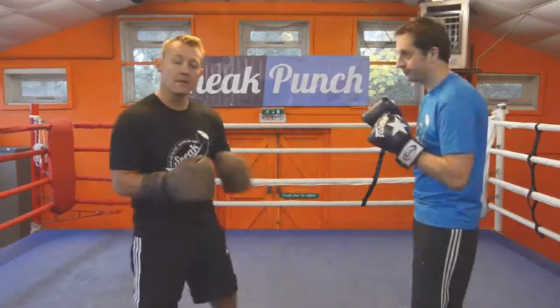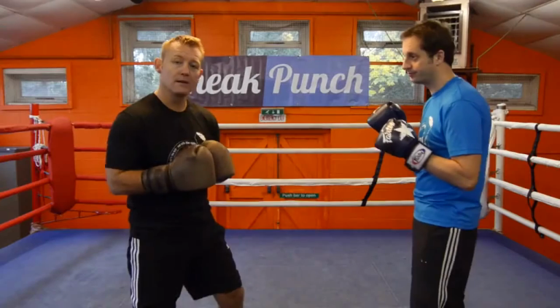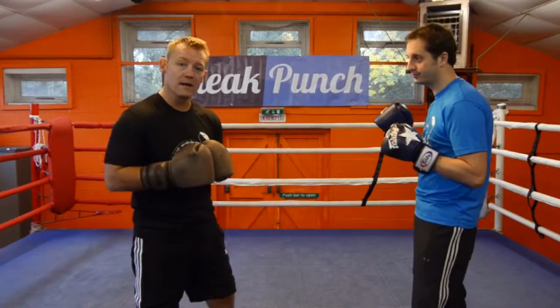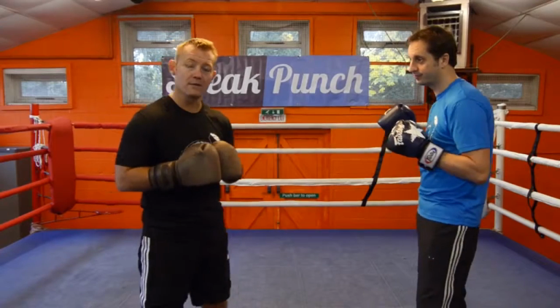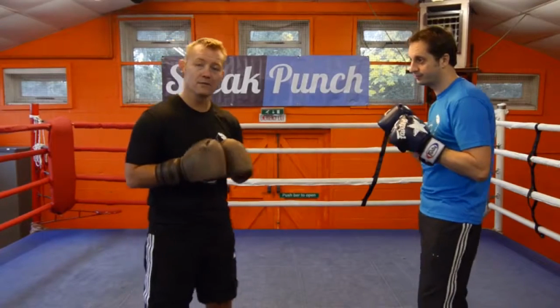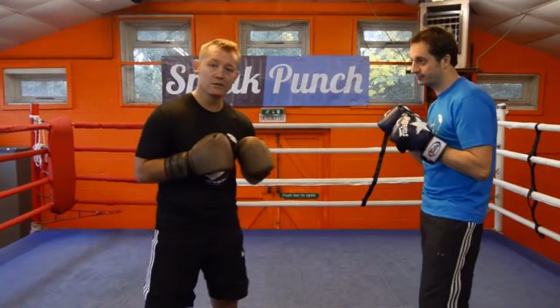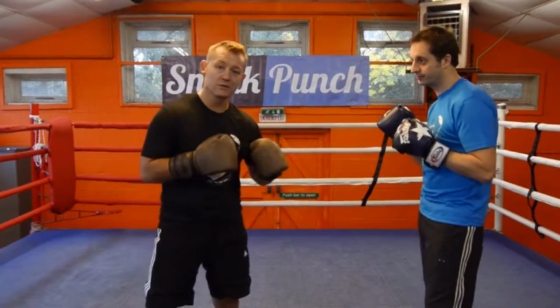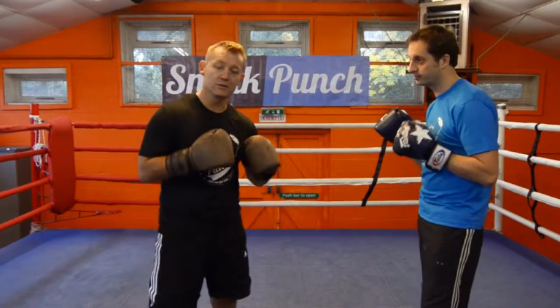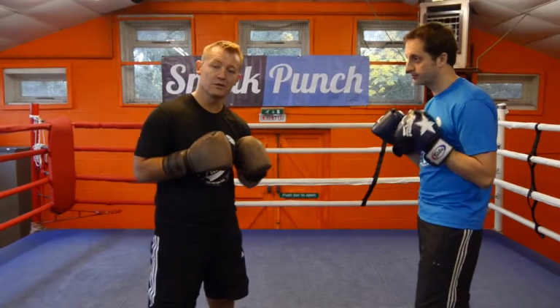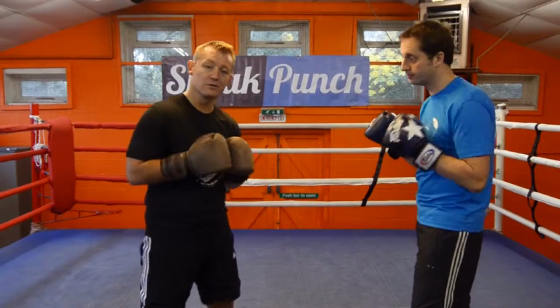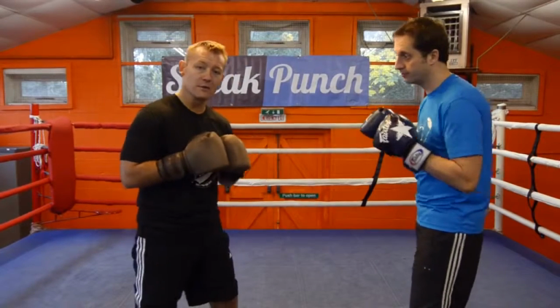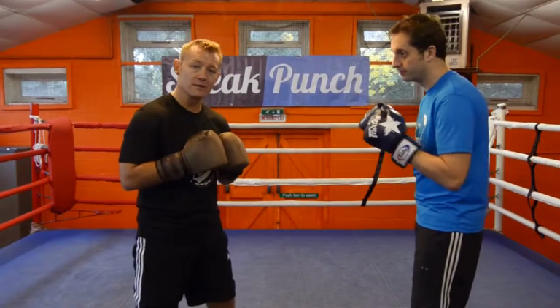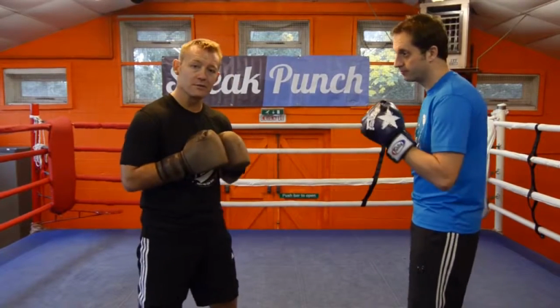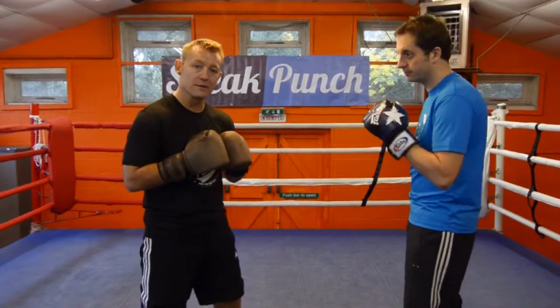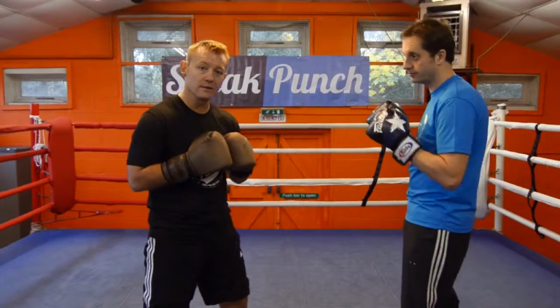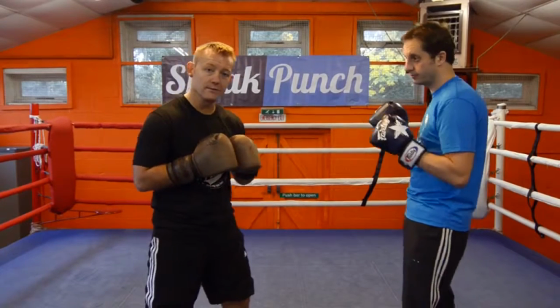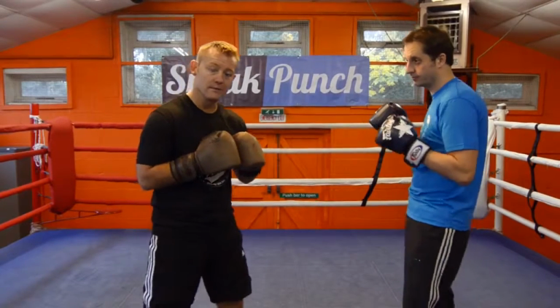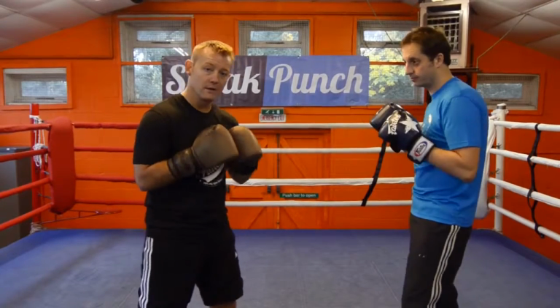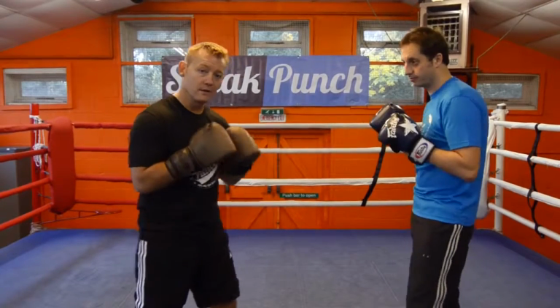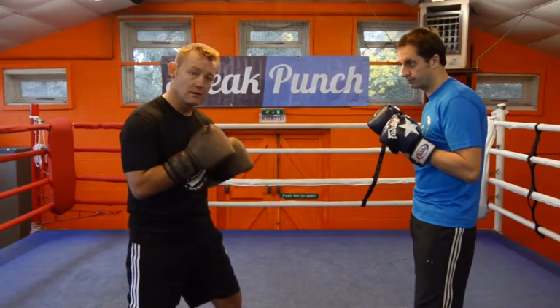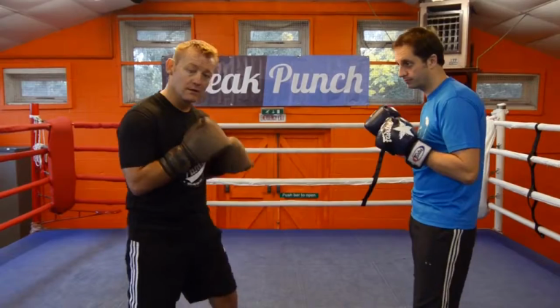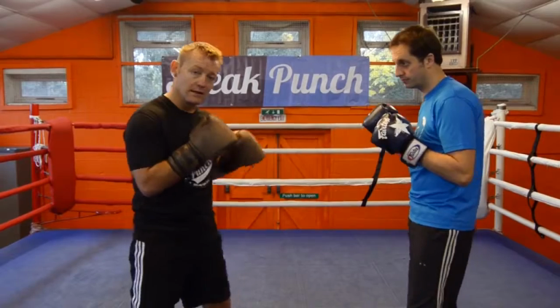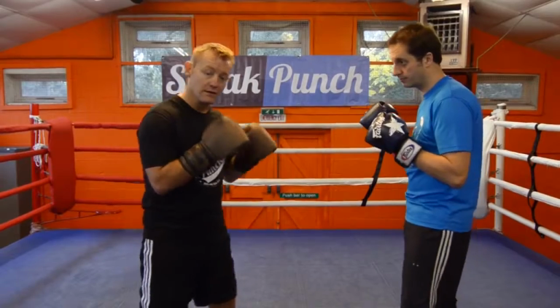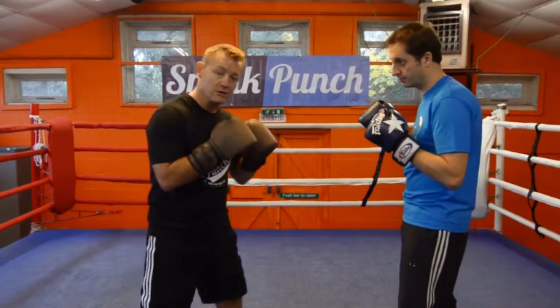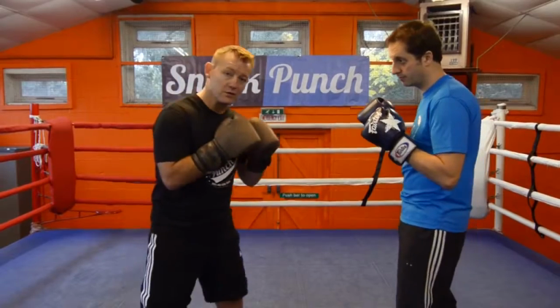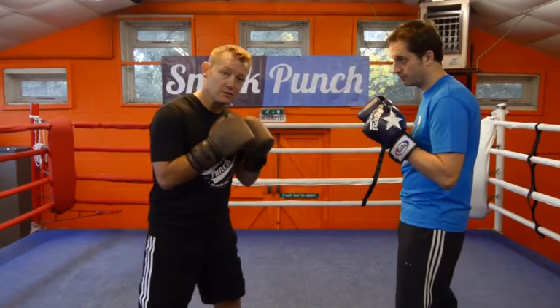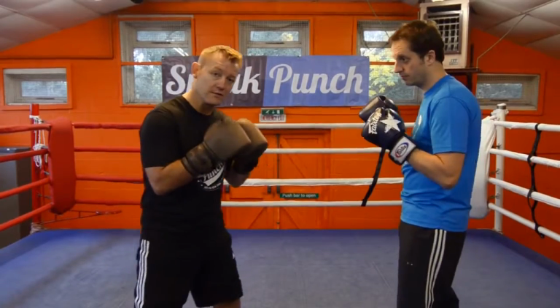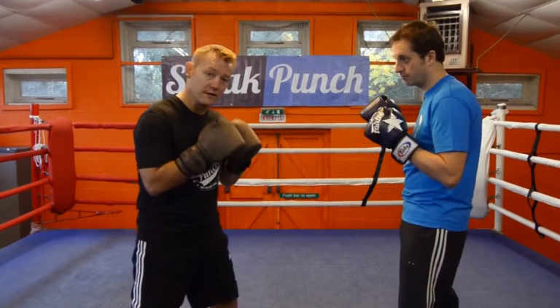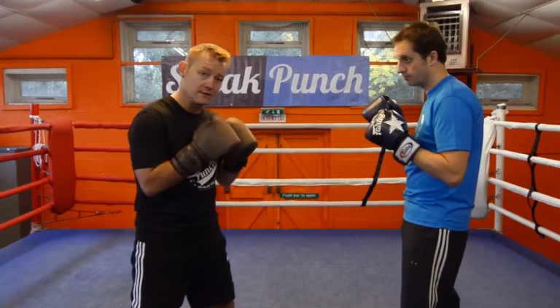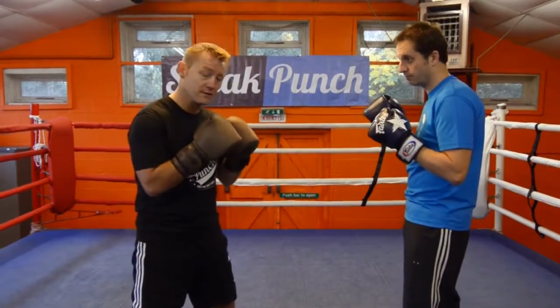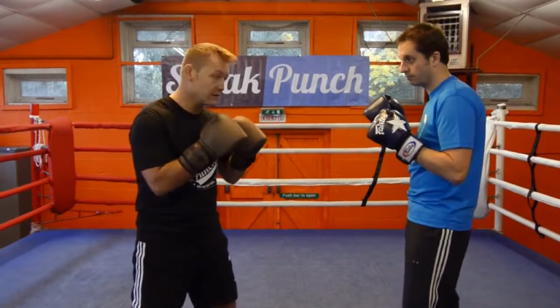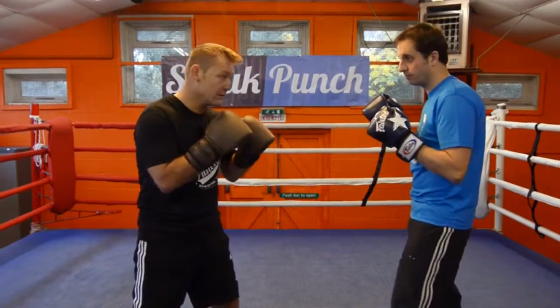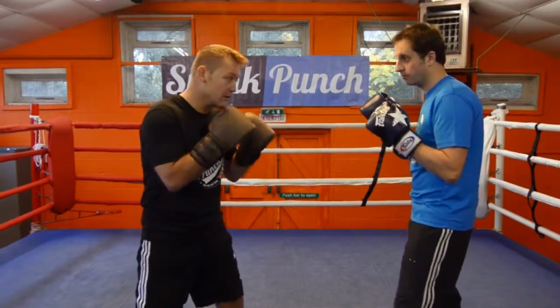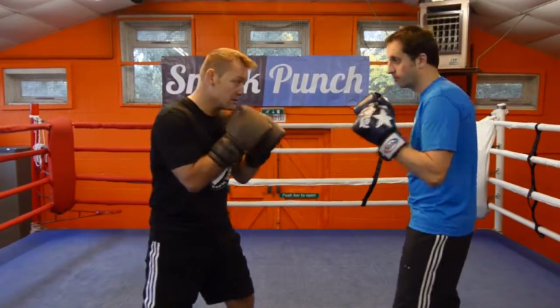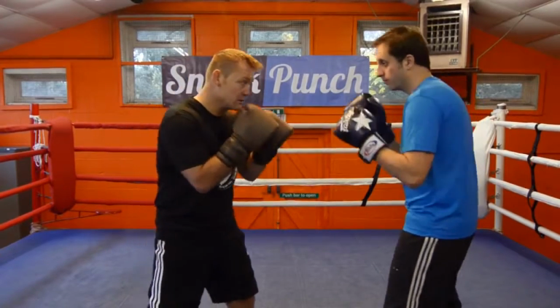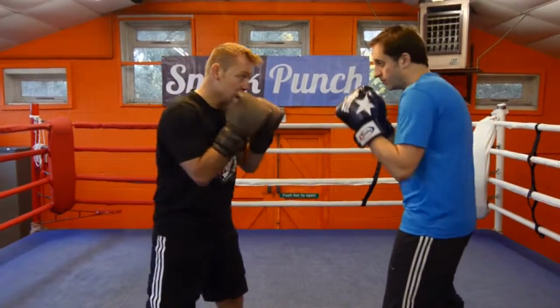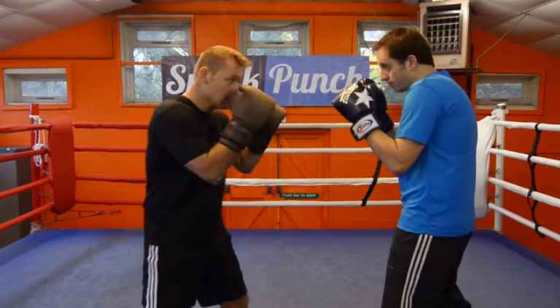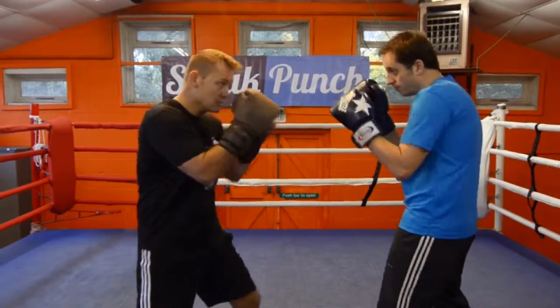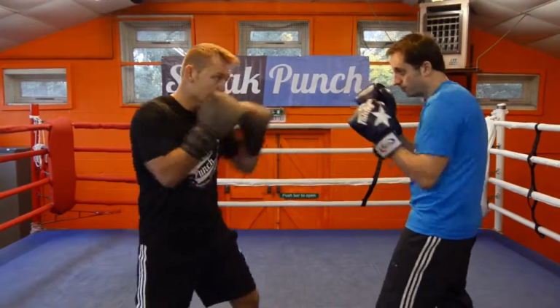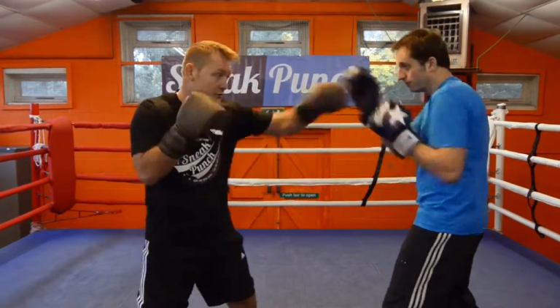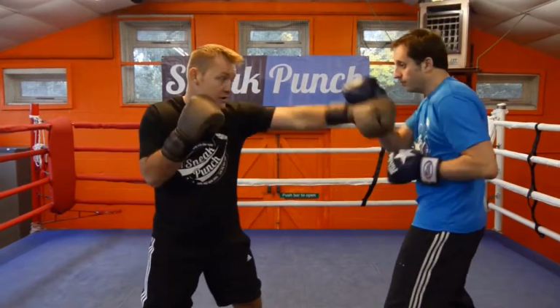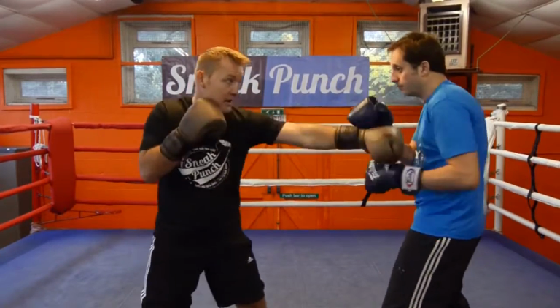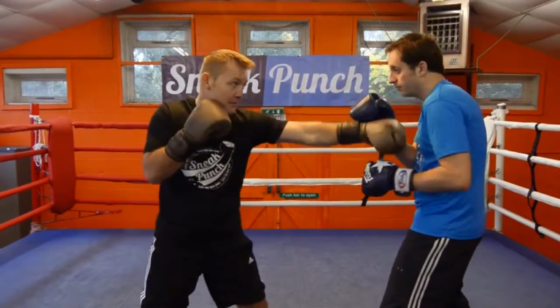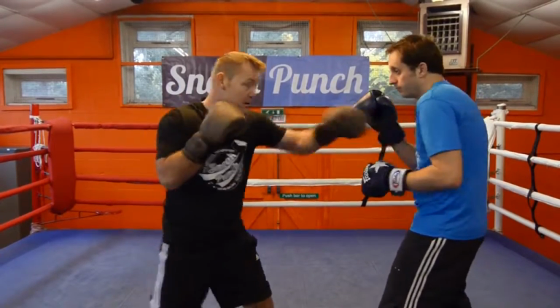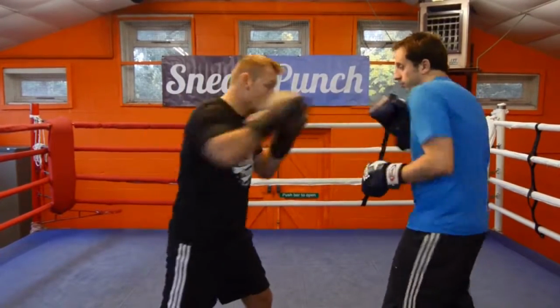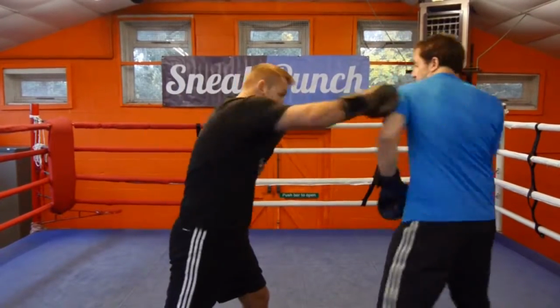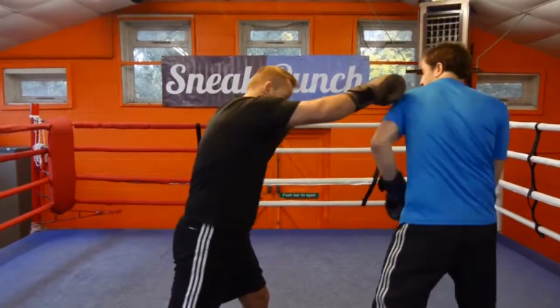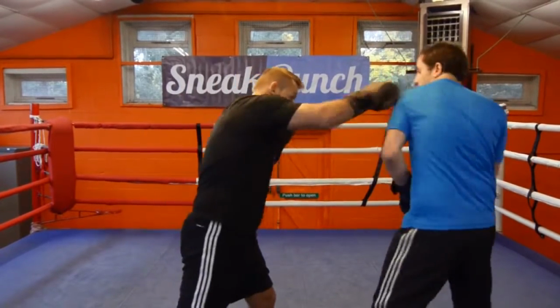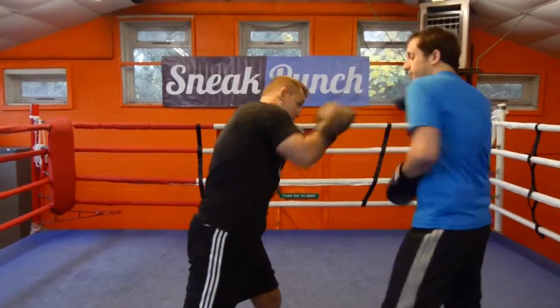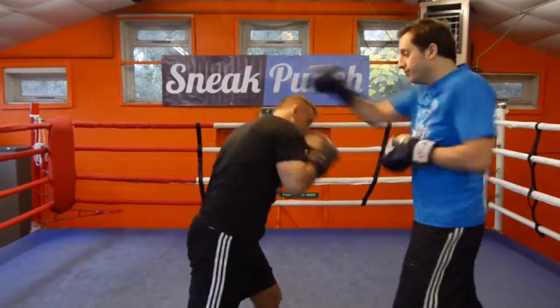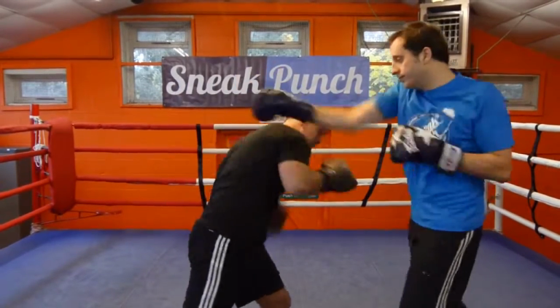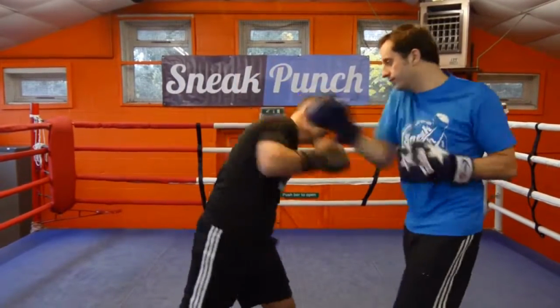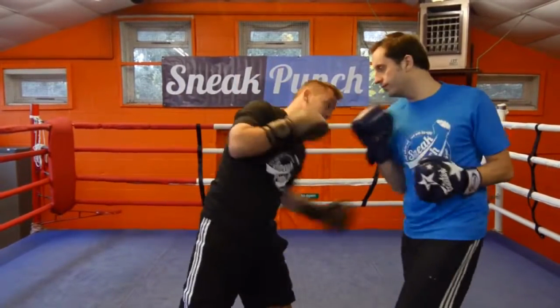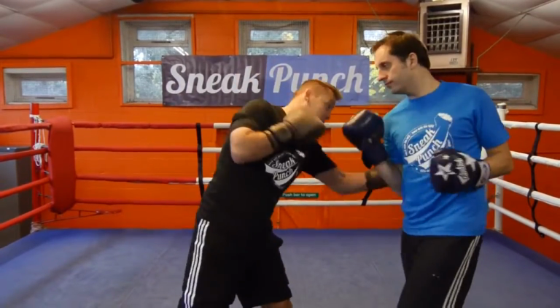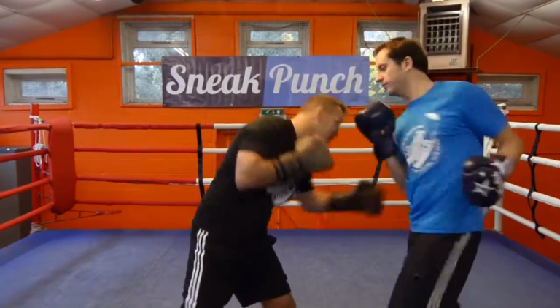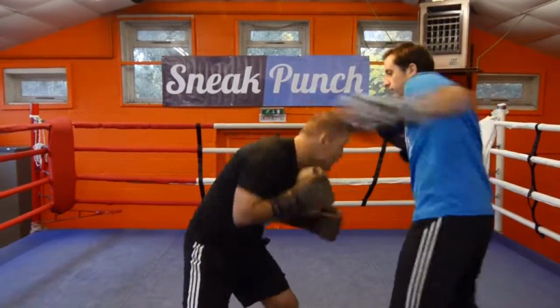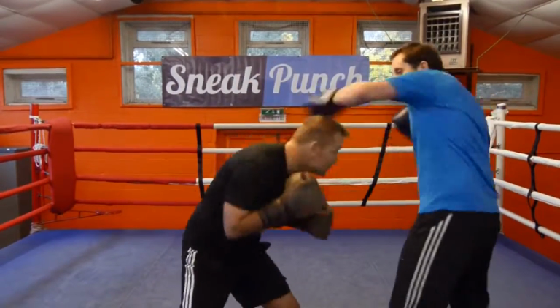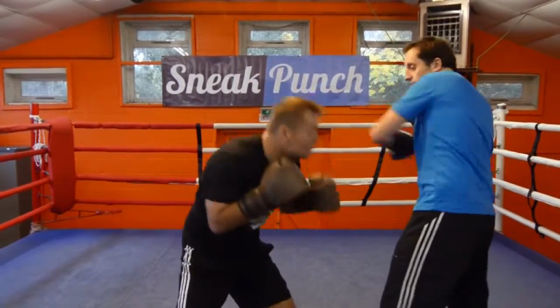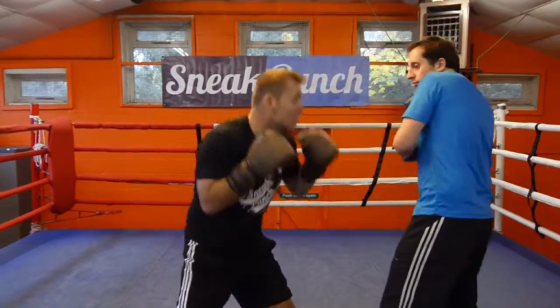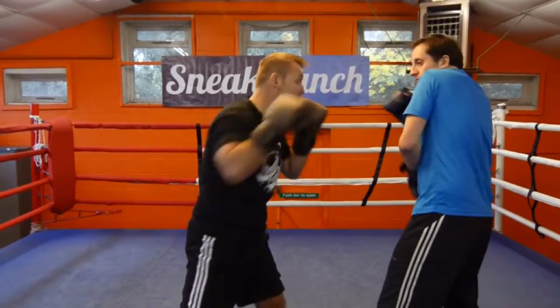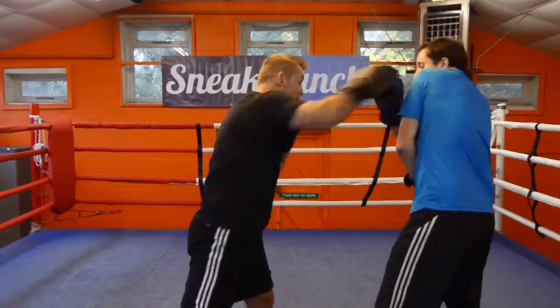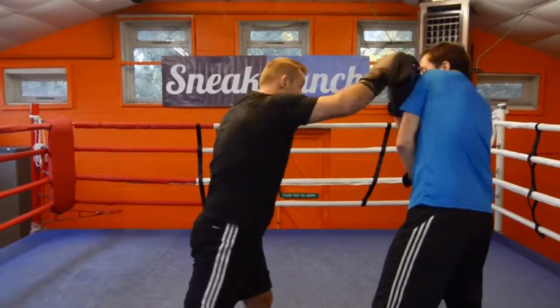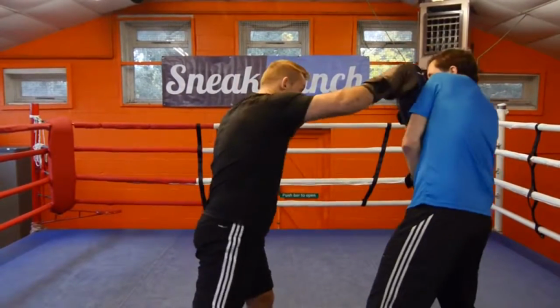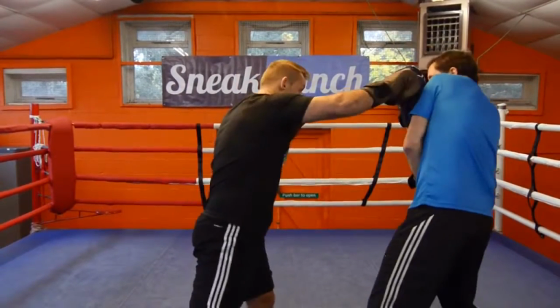We're going to do a two-man drill. I'll just do it fast for you first. So jab, cross, hit, down, over and hit.